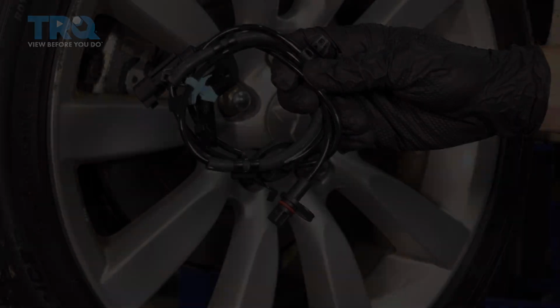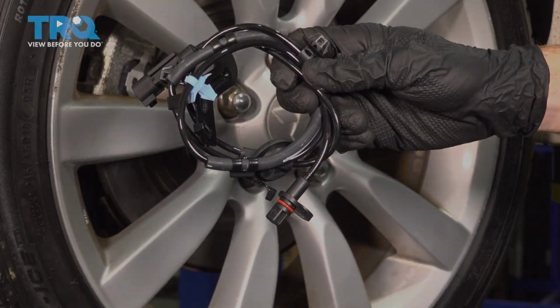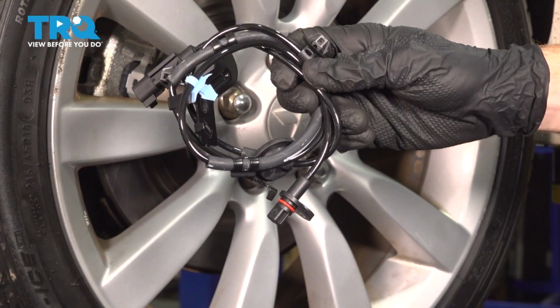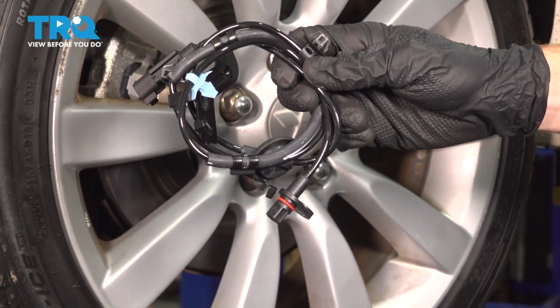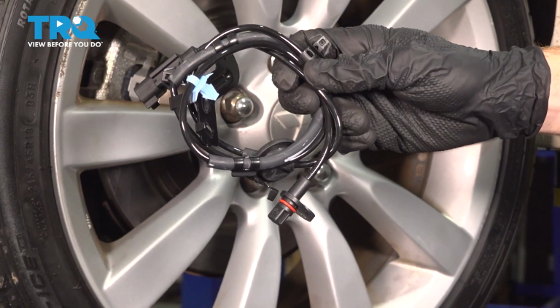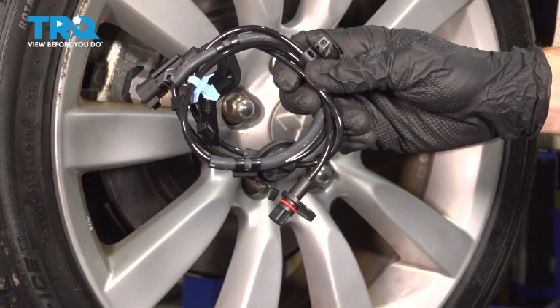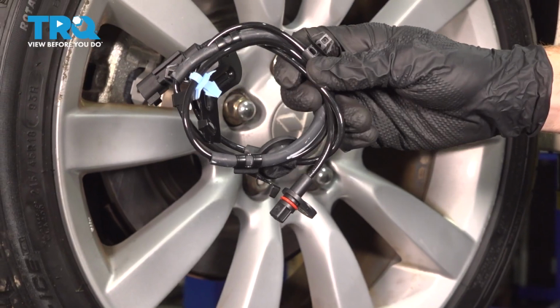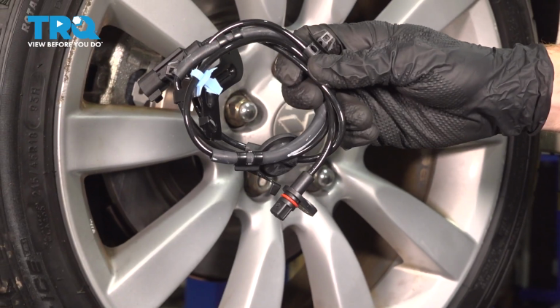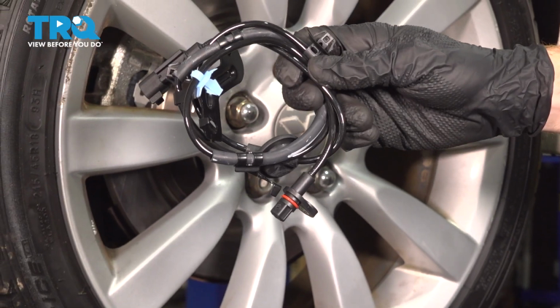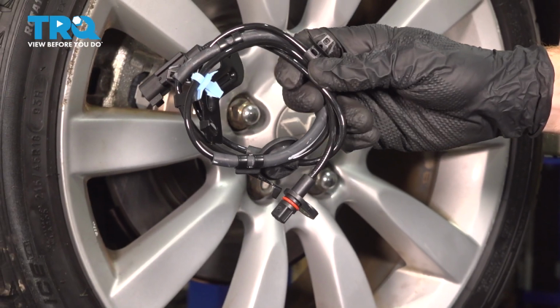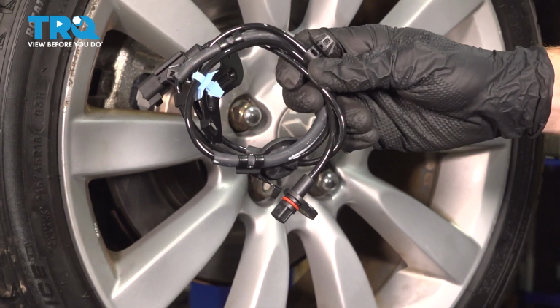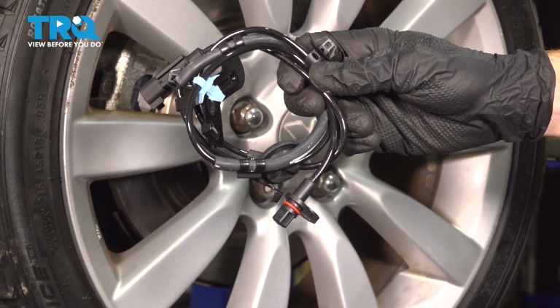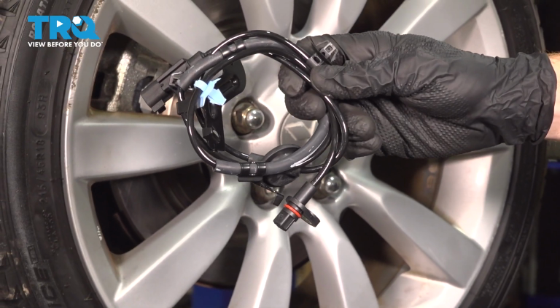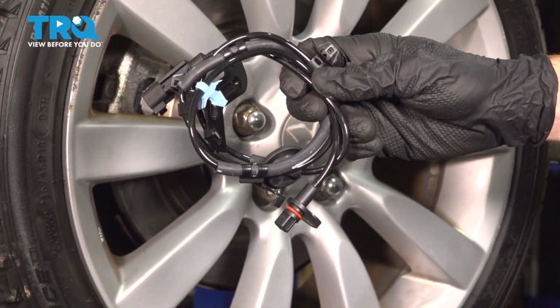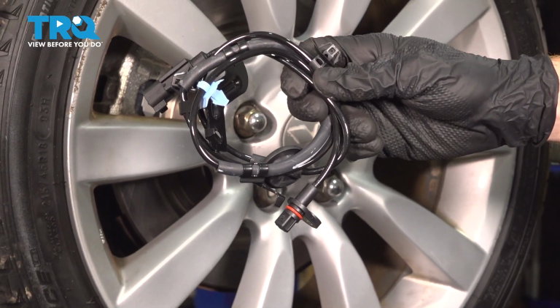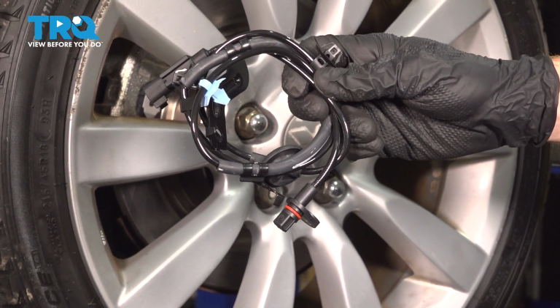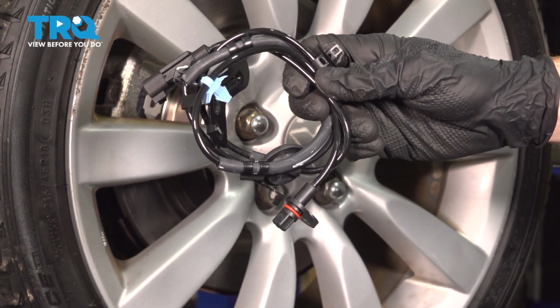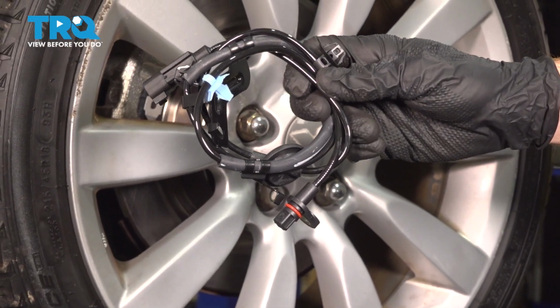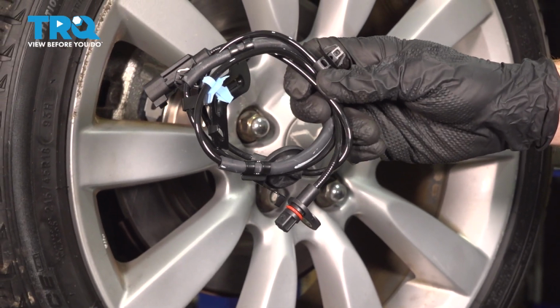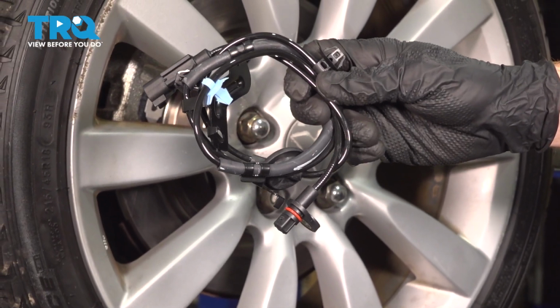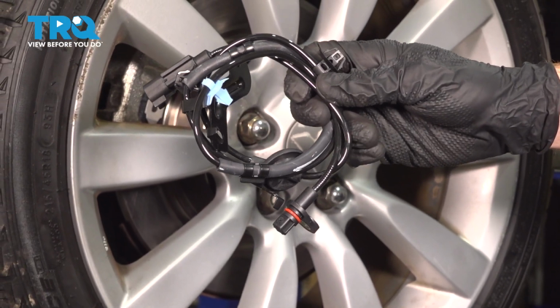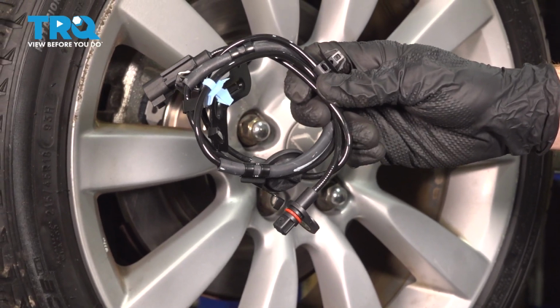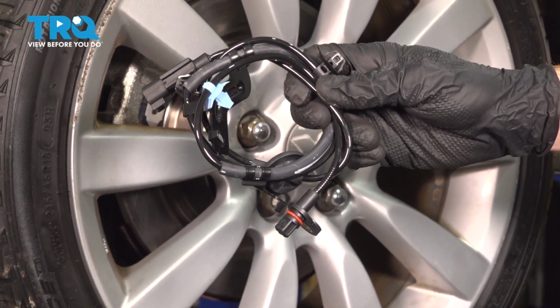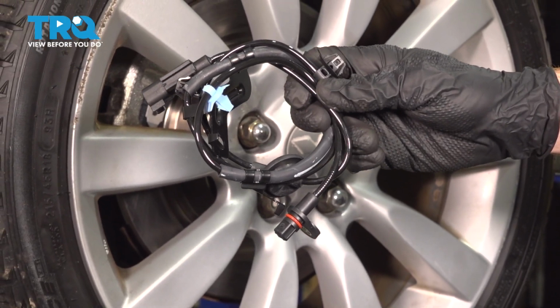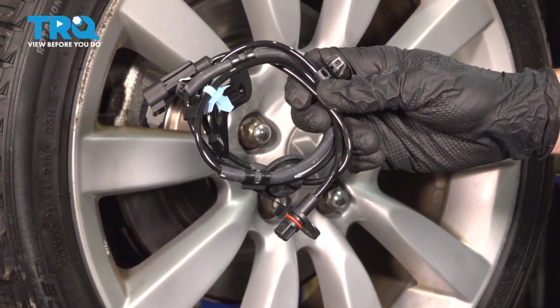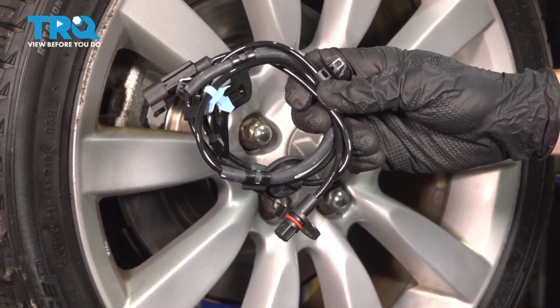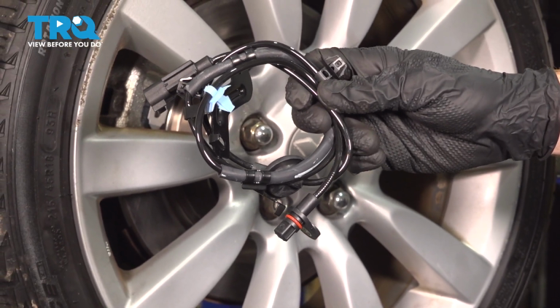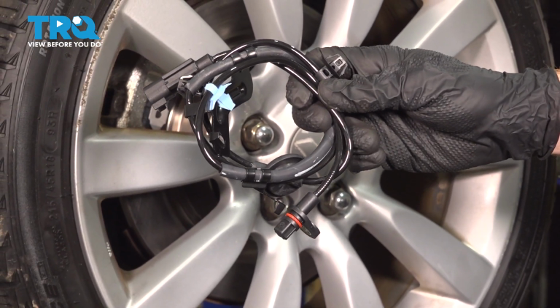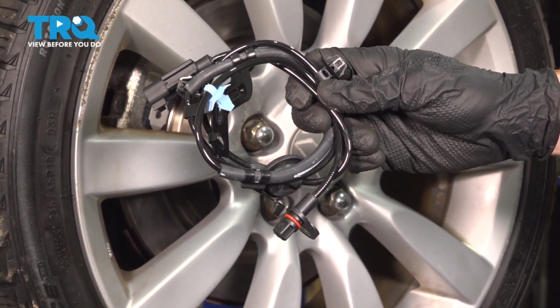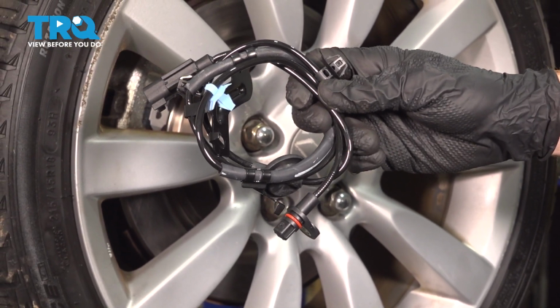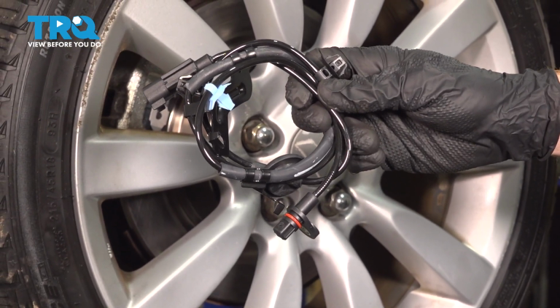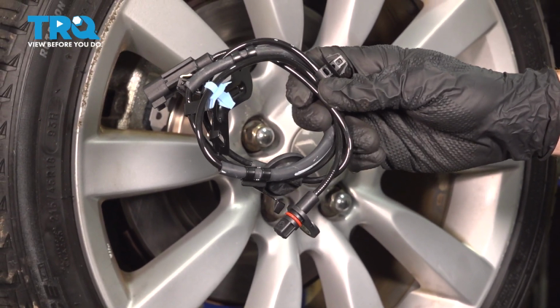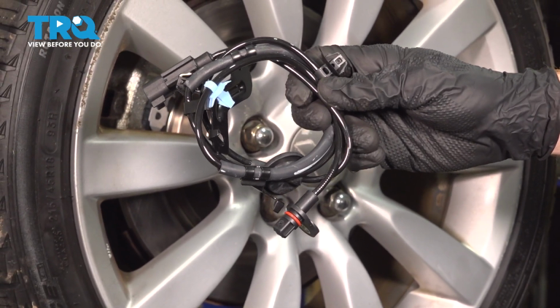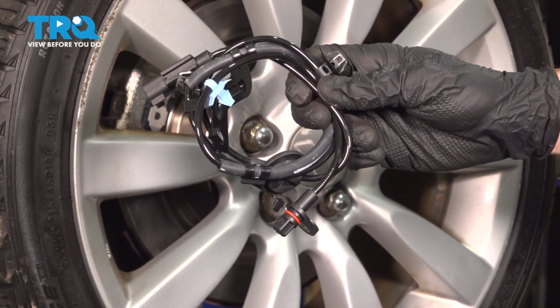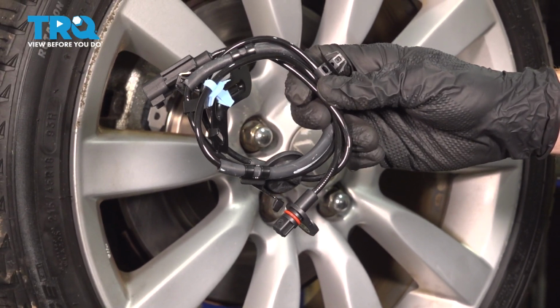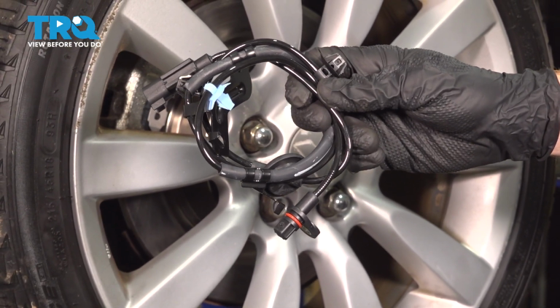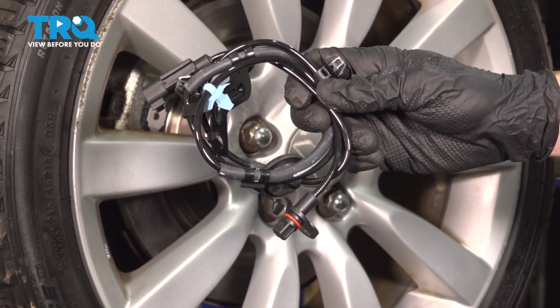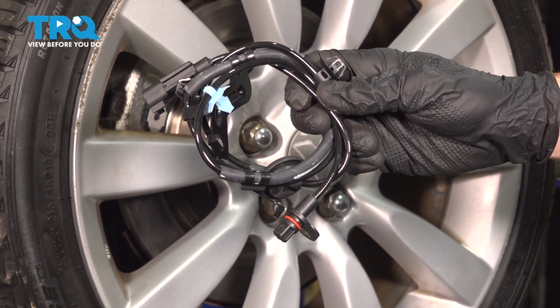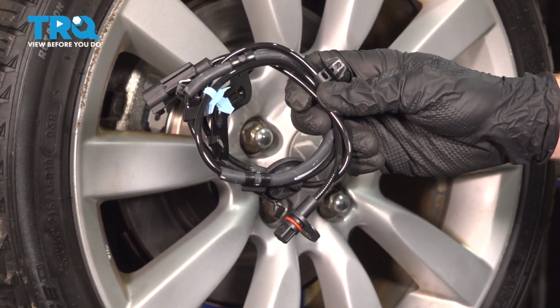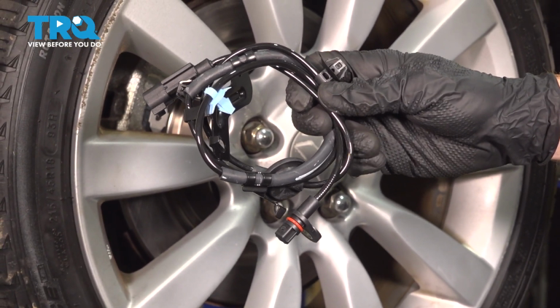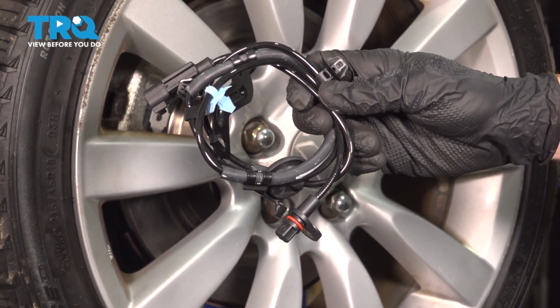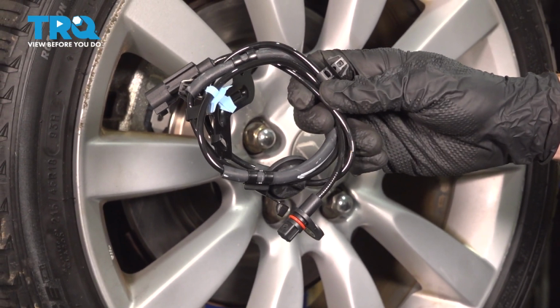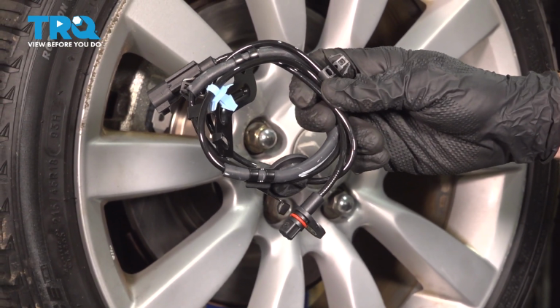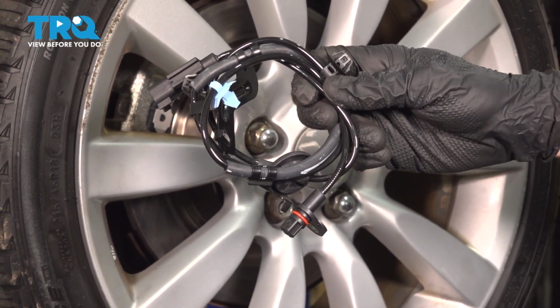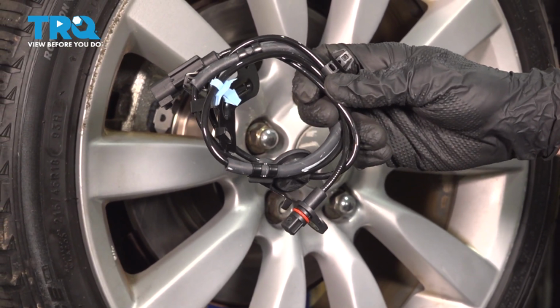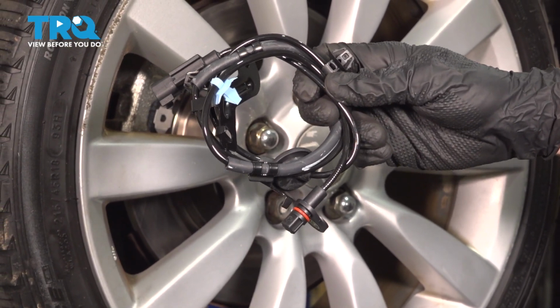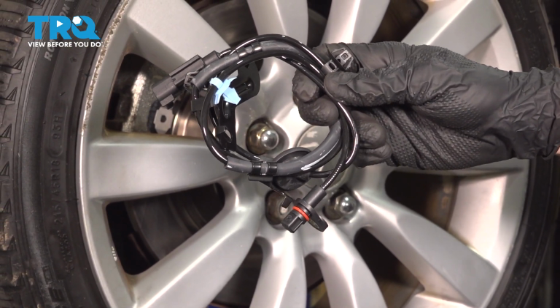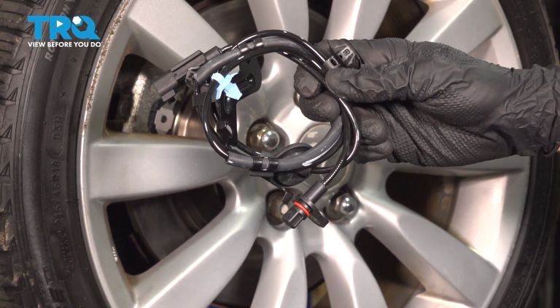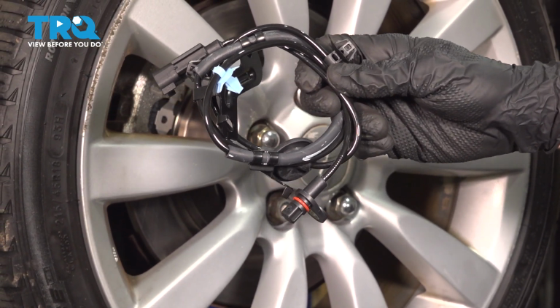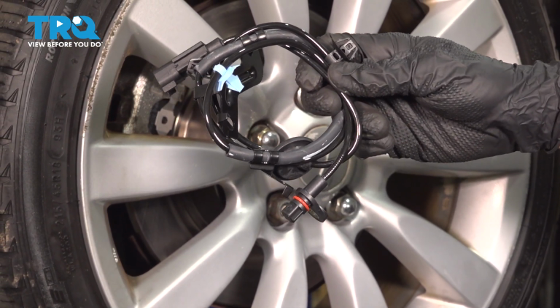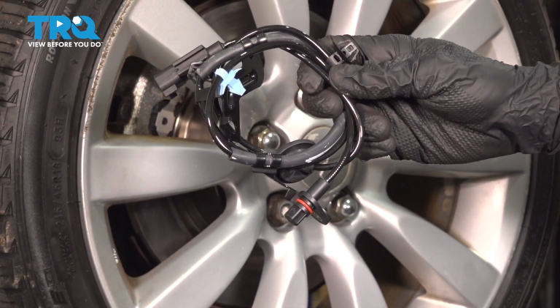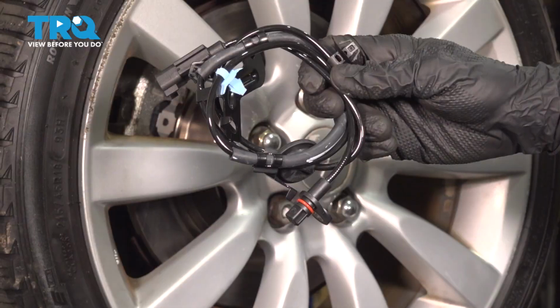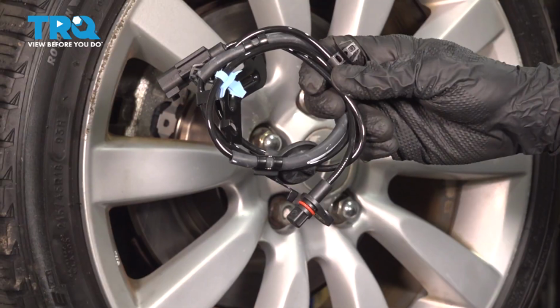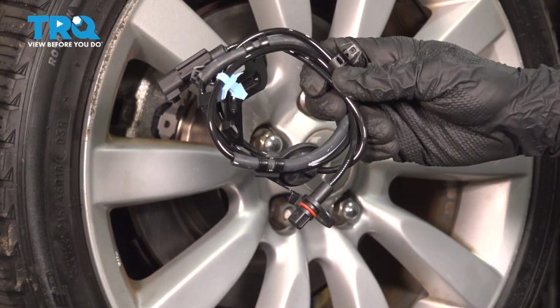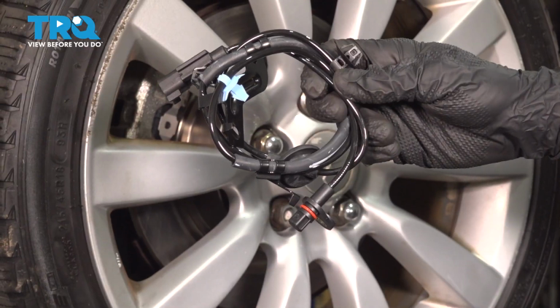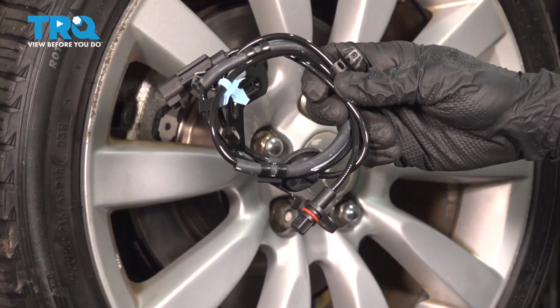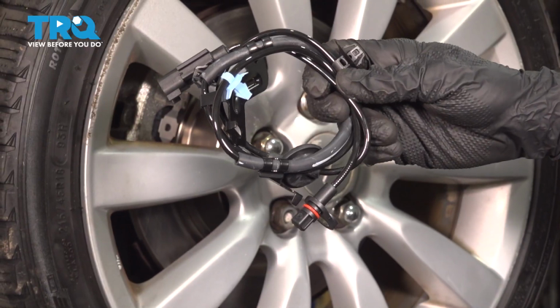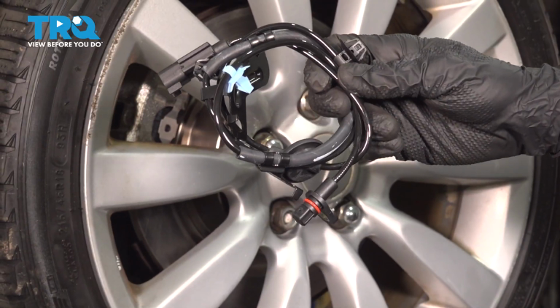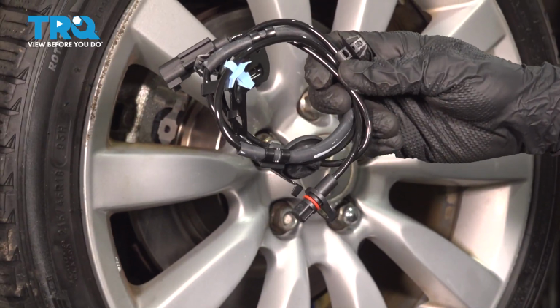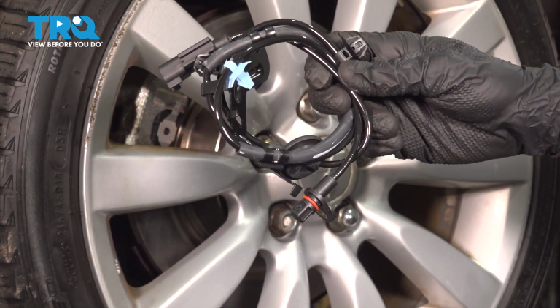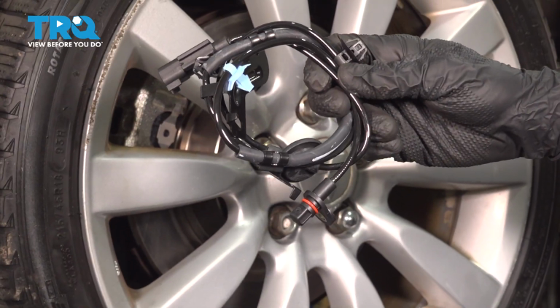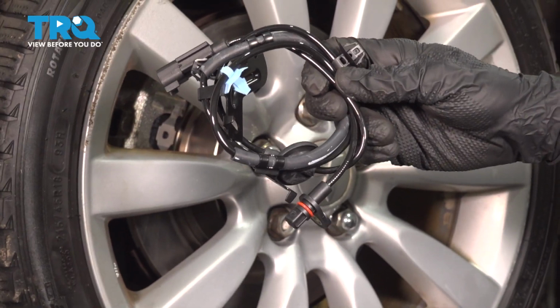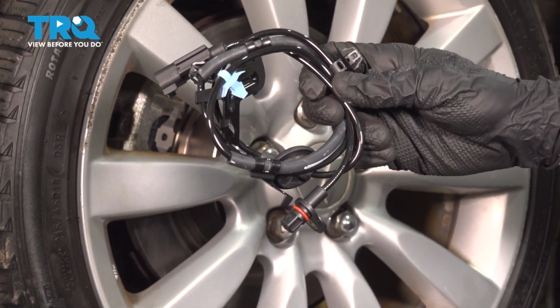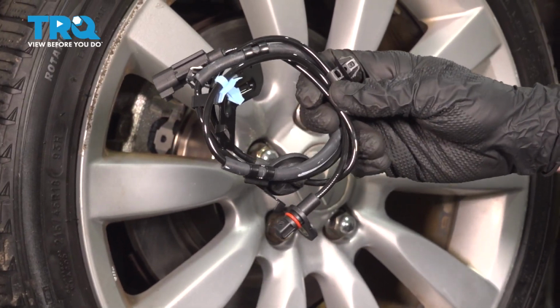This video will show you how to replace the rear ABS wheel speed sensor on a Mitsubishi Lancer. This will be located behind your rear wheel.